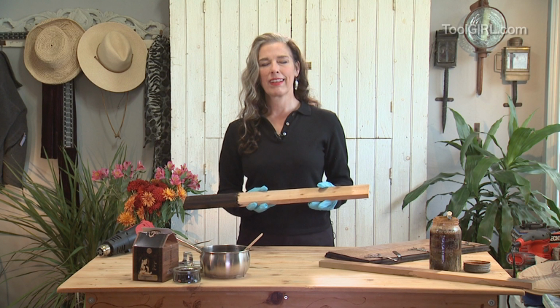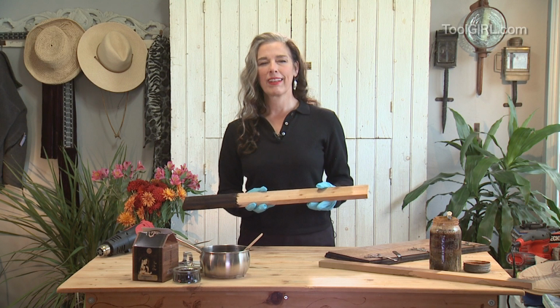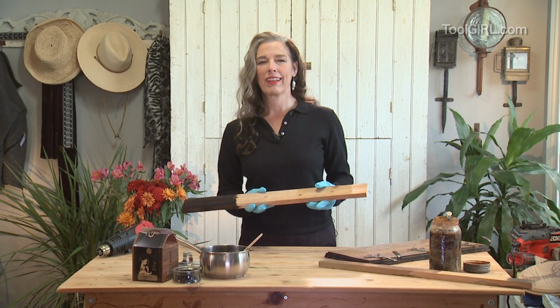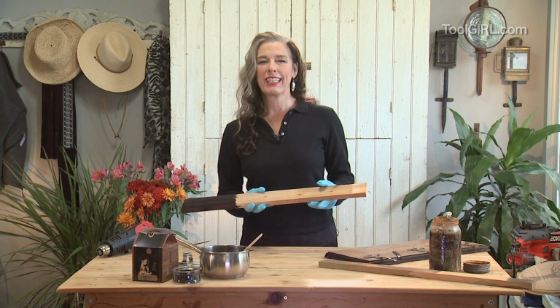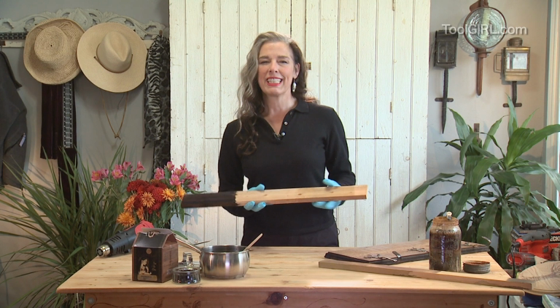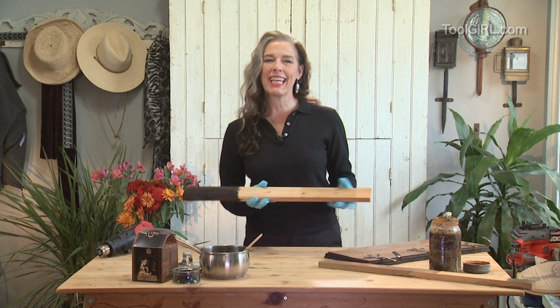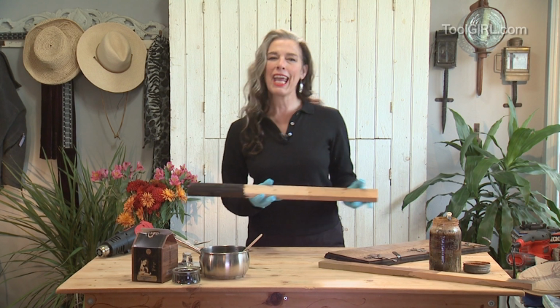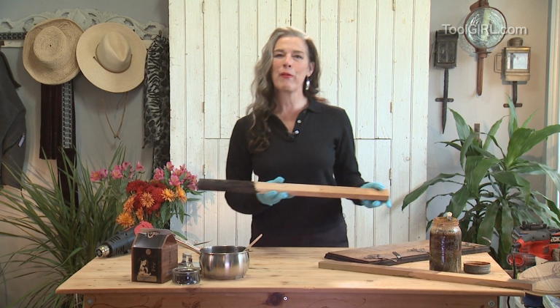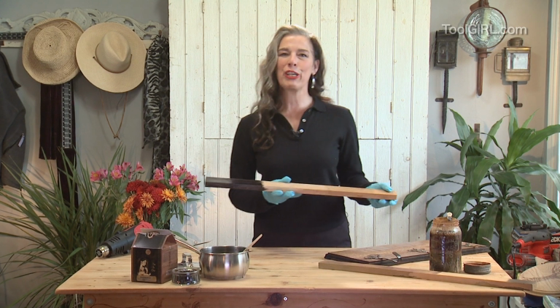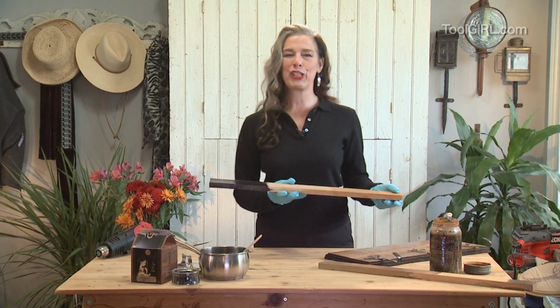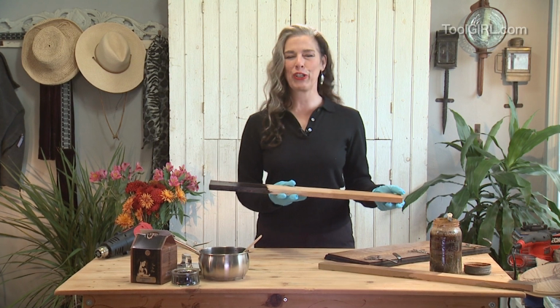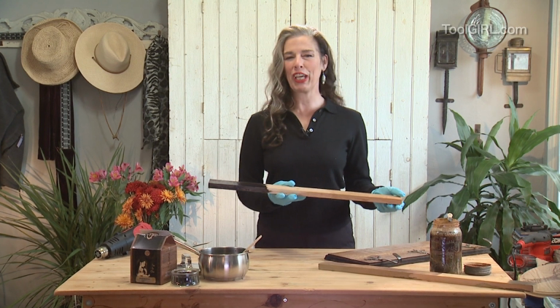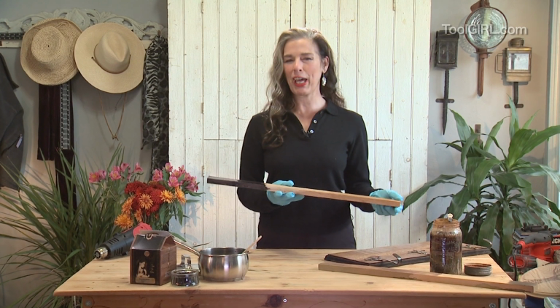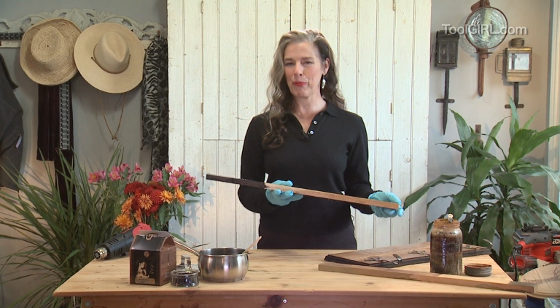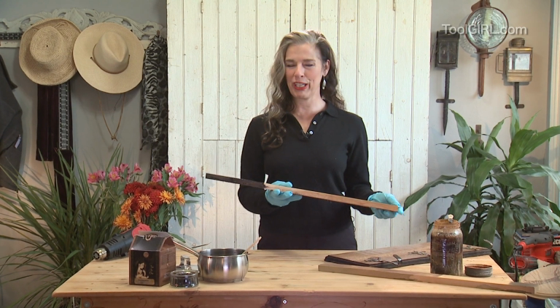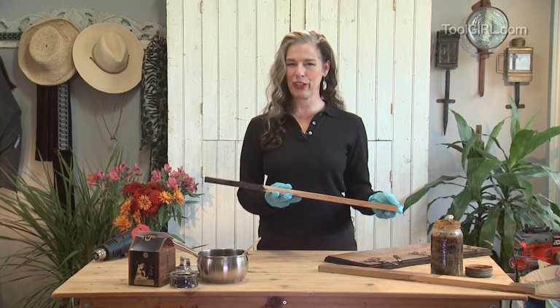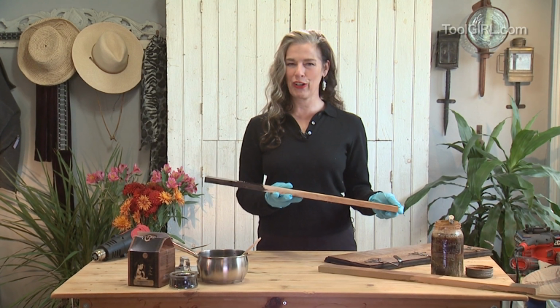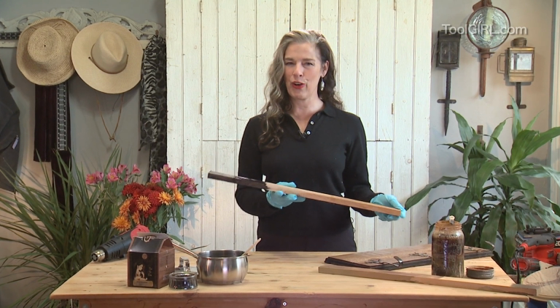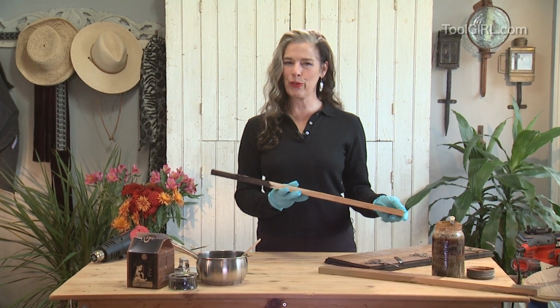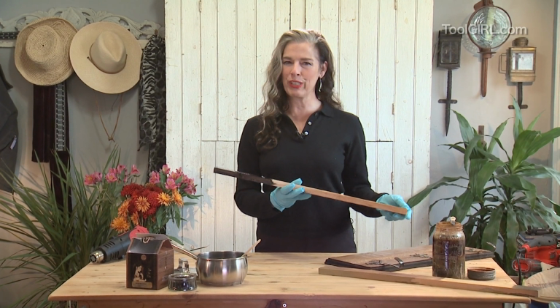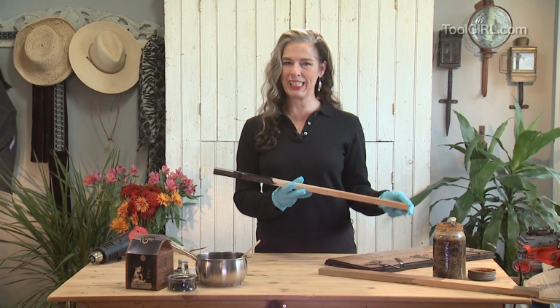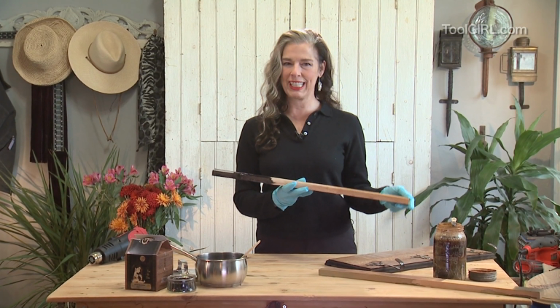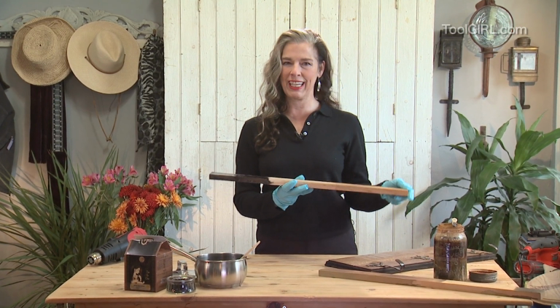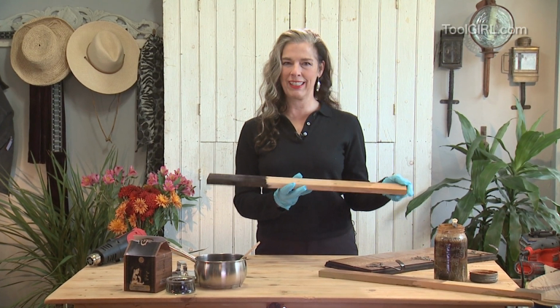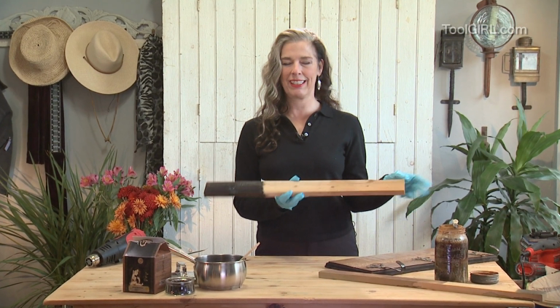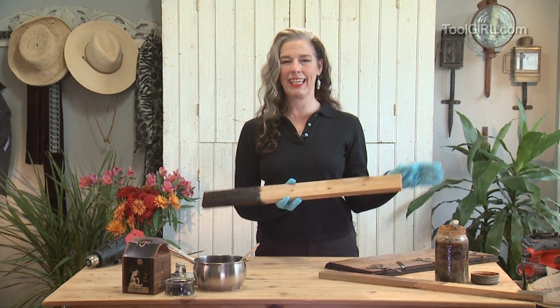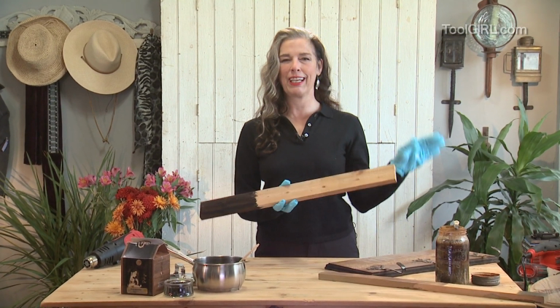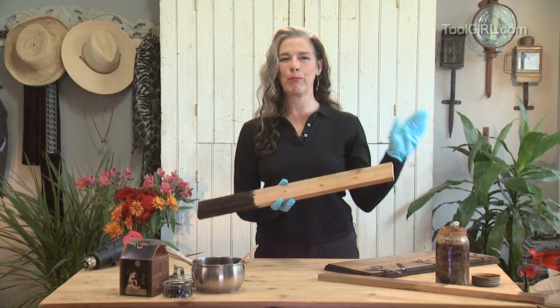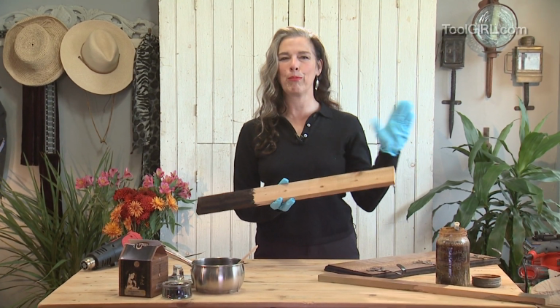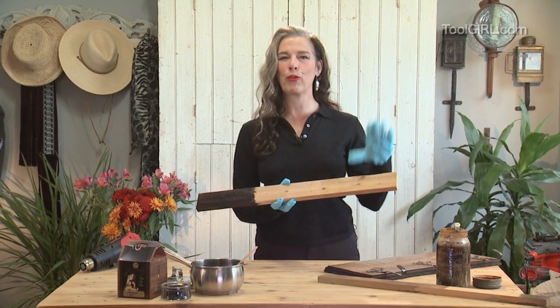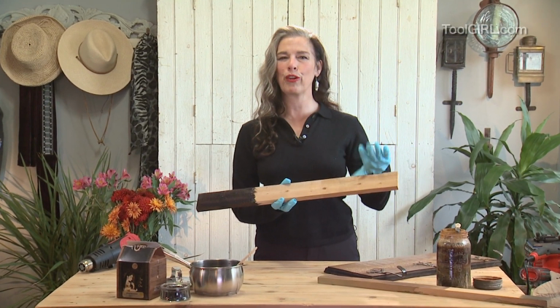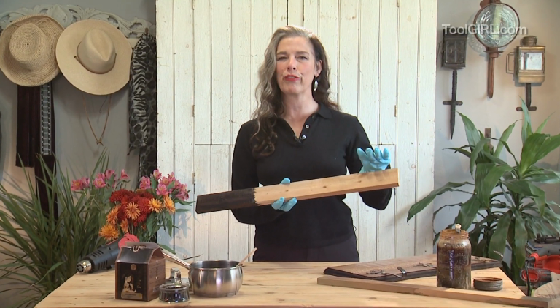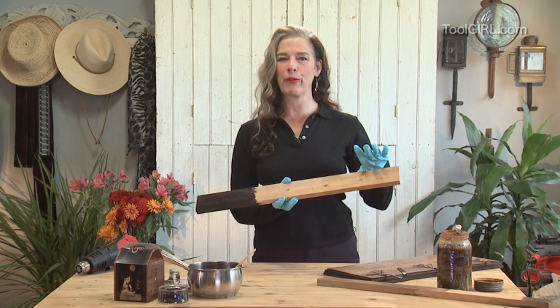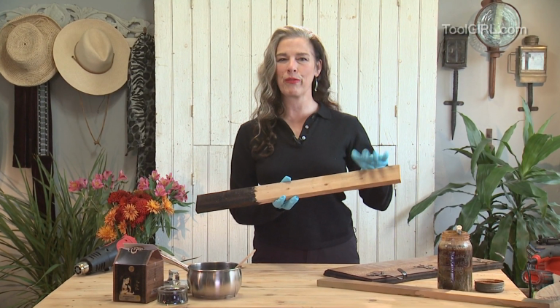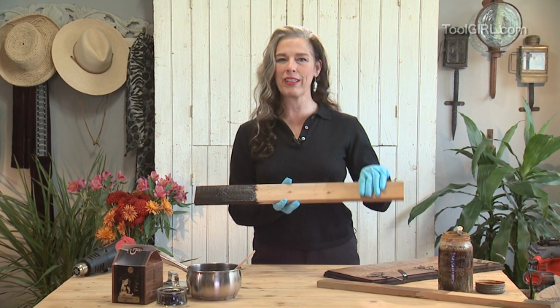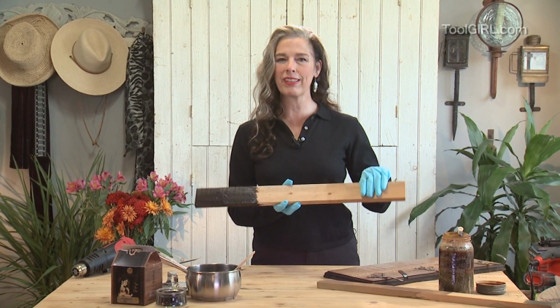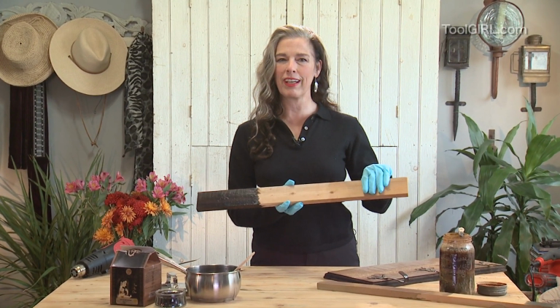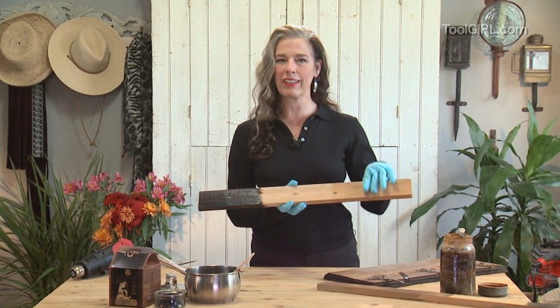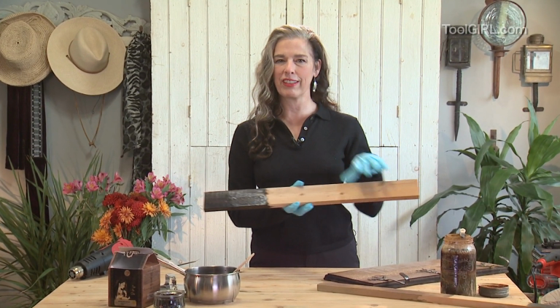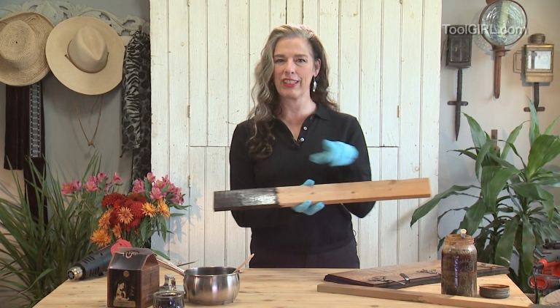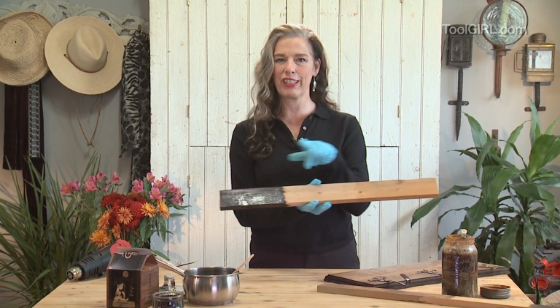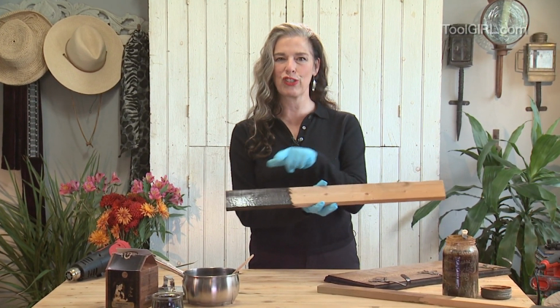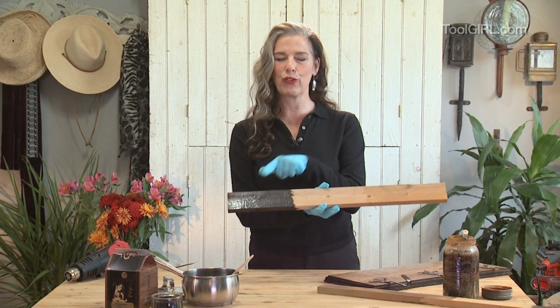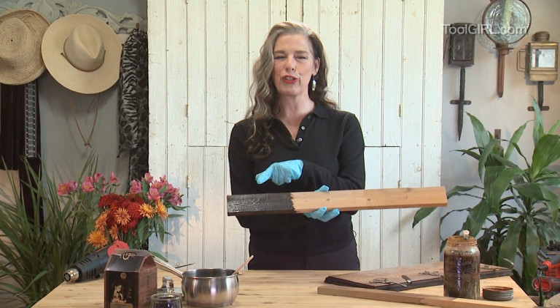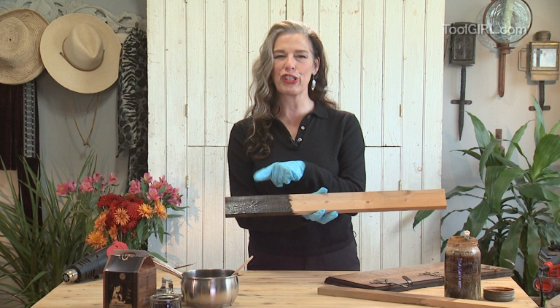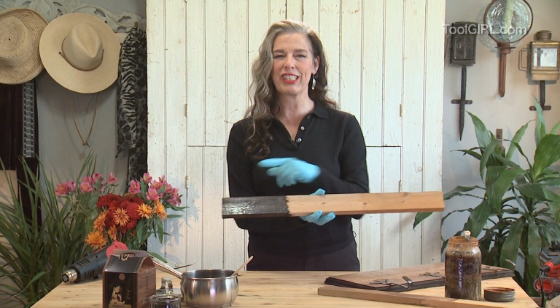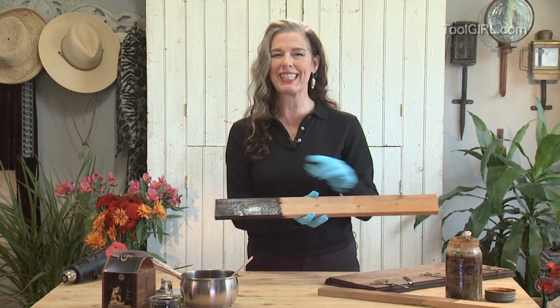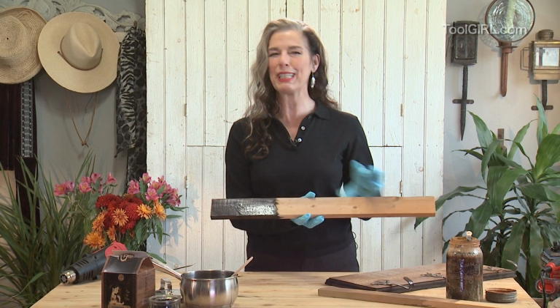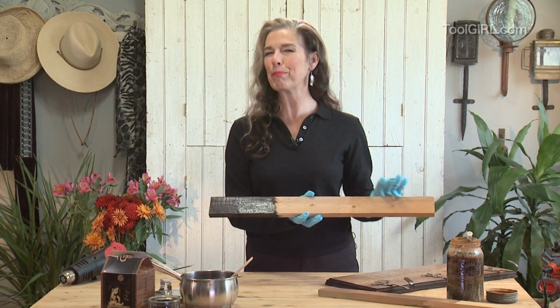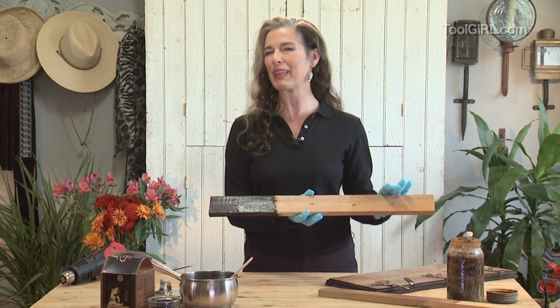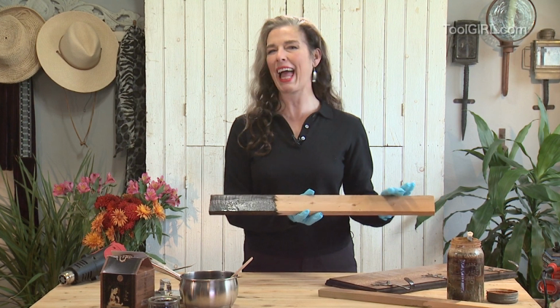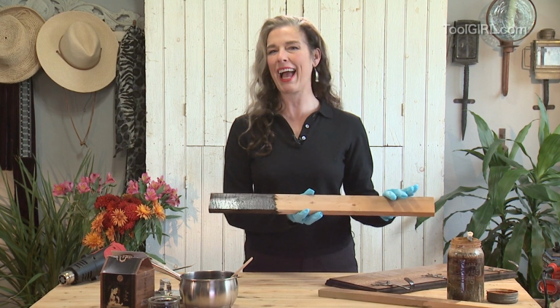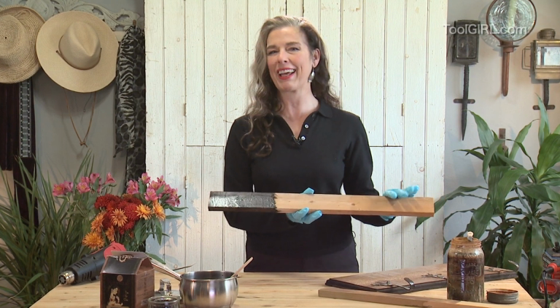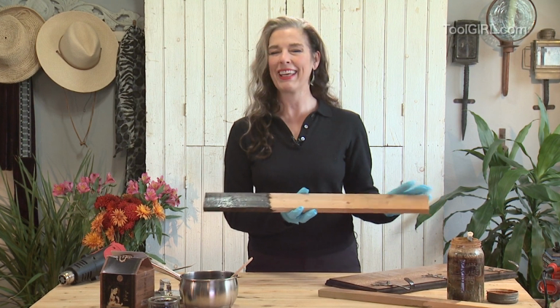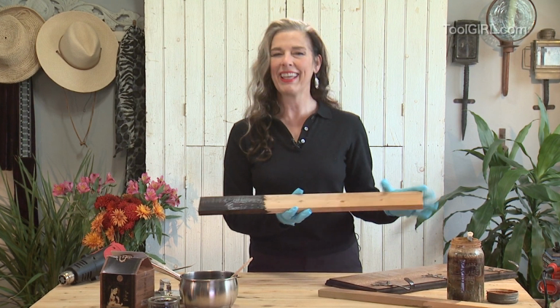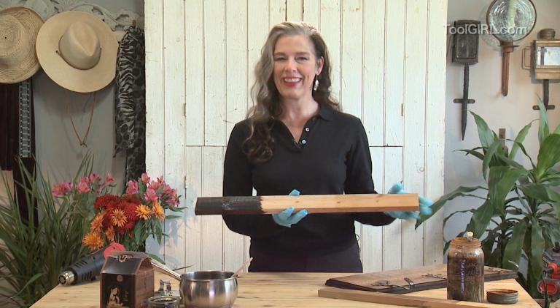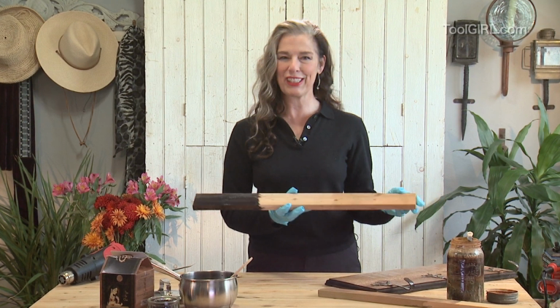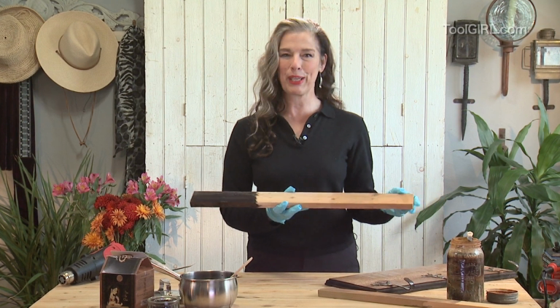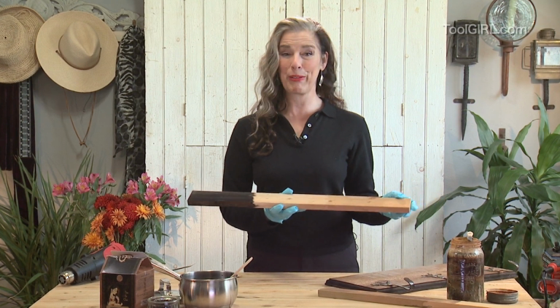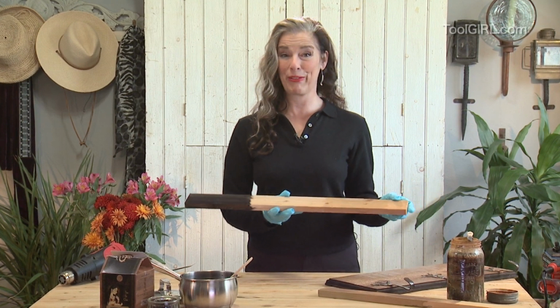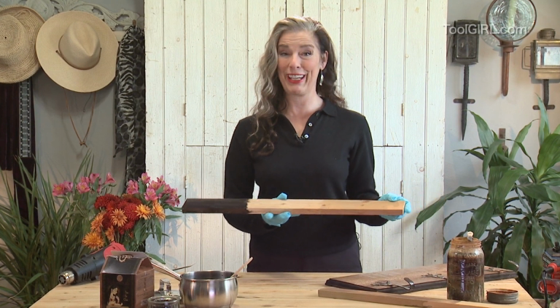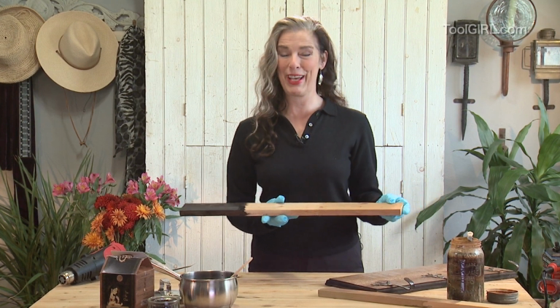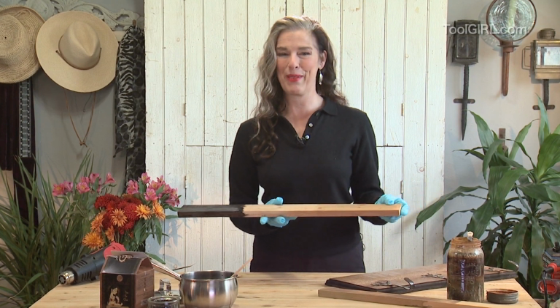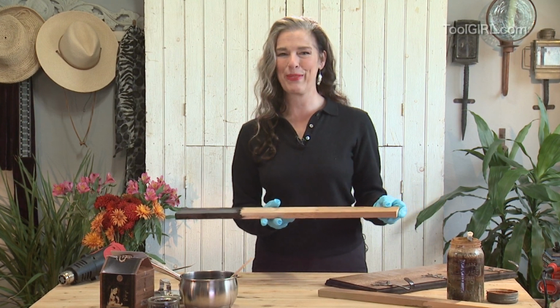Today I want to show you how to make your own stain to take a board from this color to this gorgeous deep black, and that's coming right up.